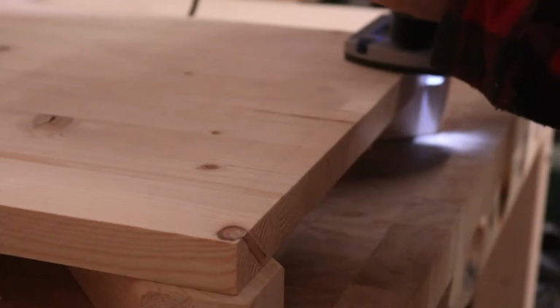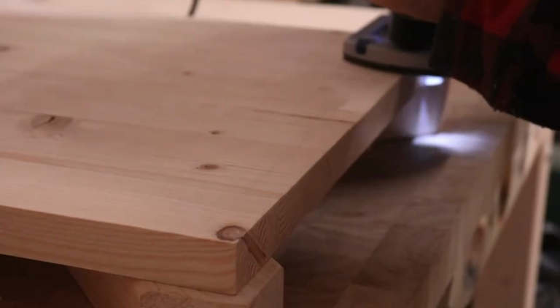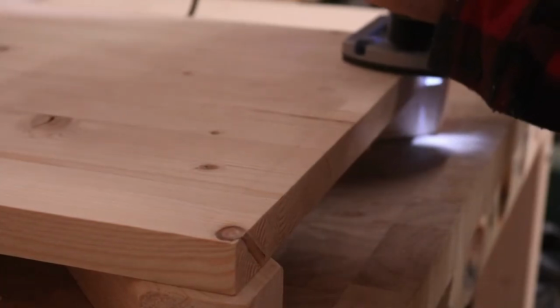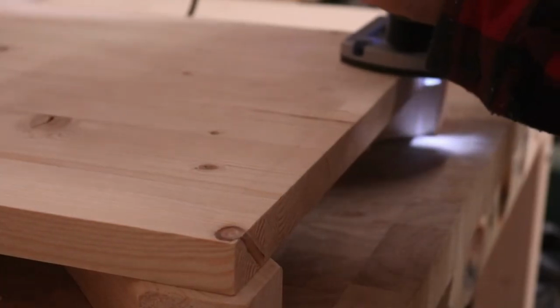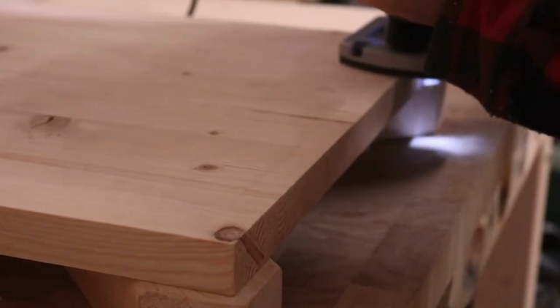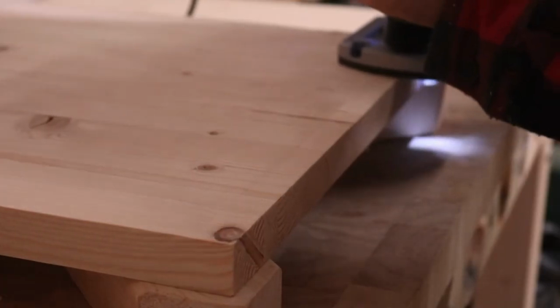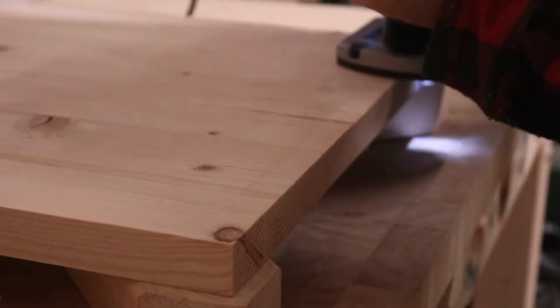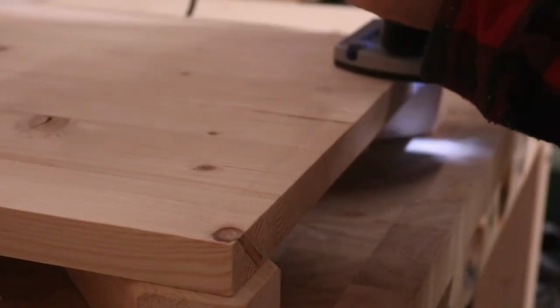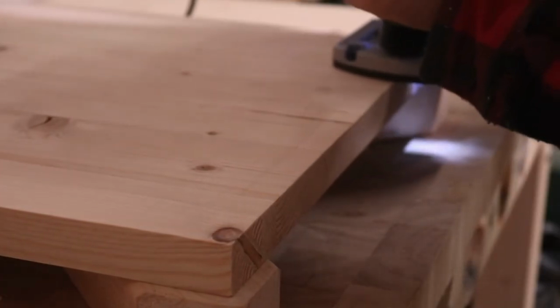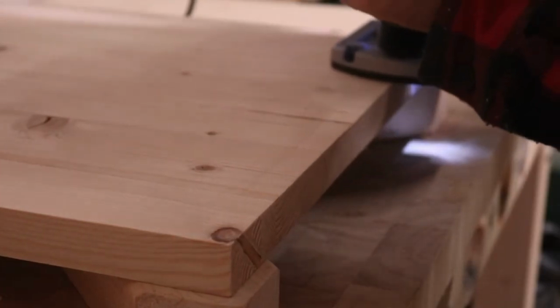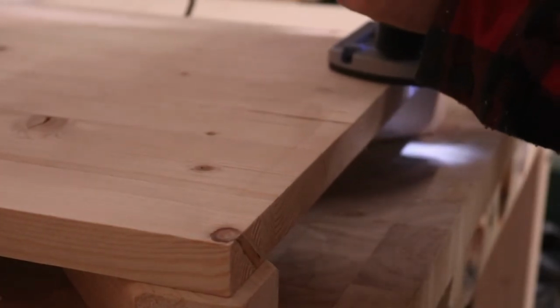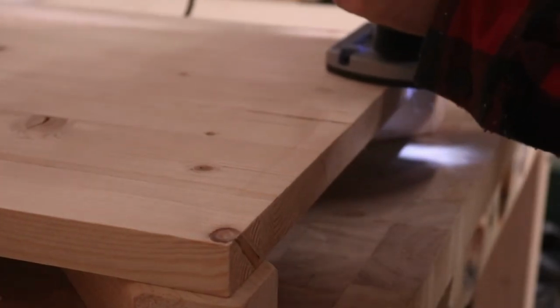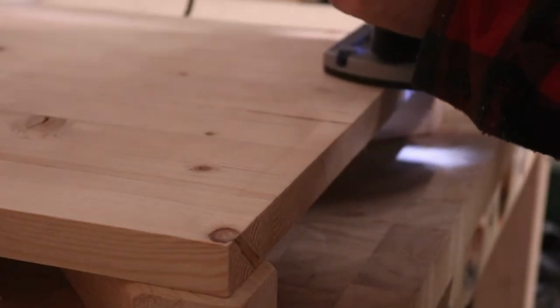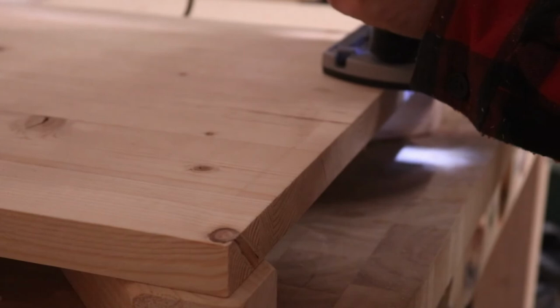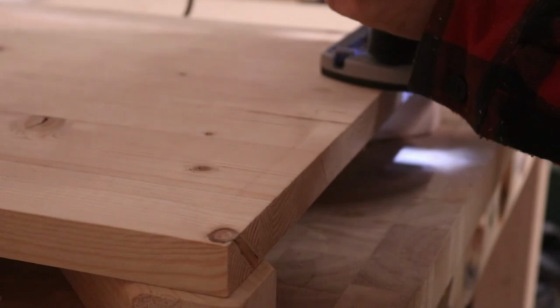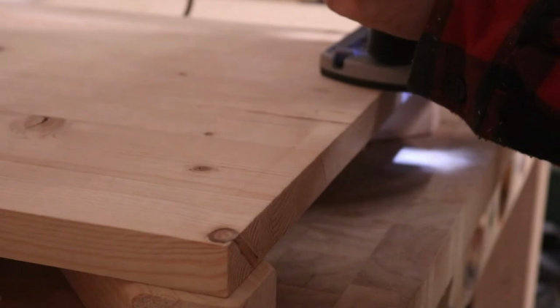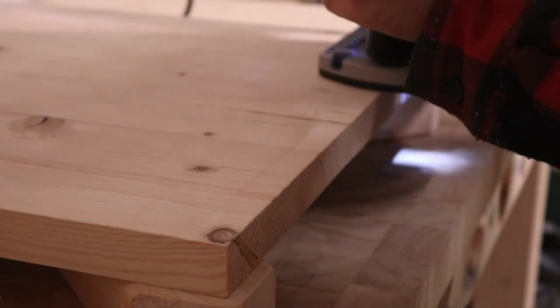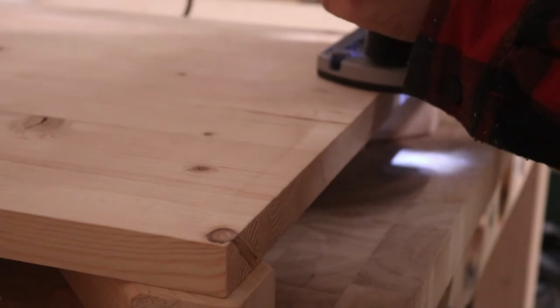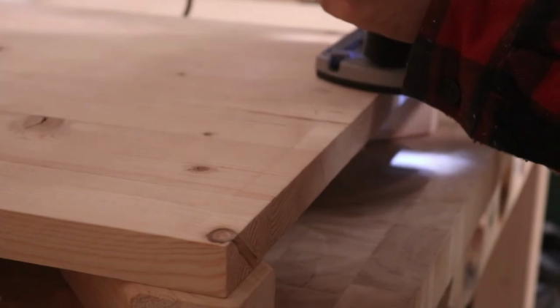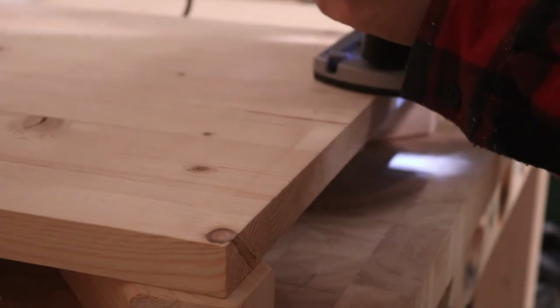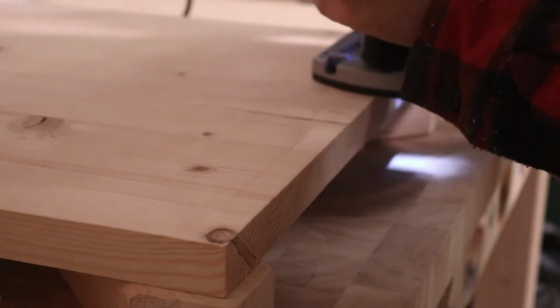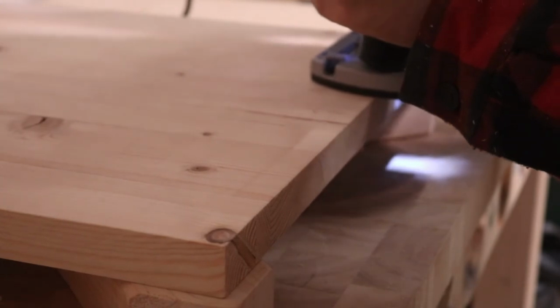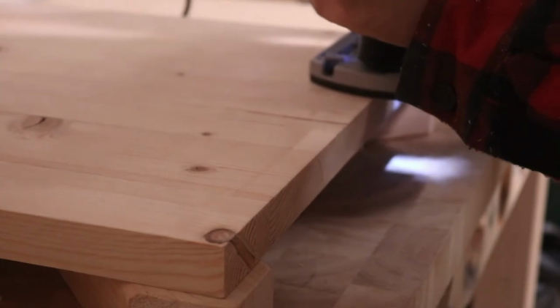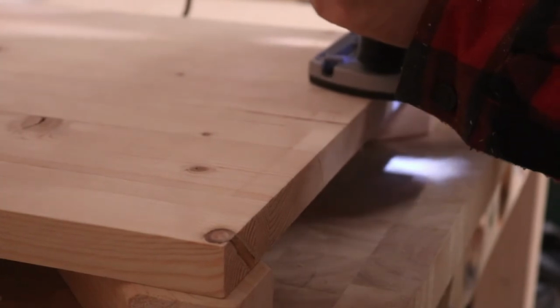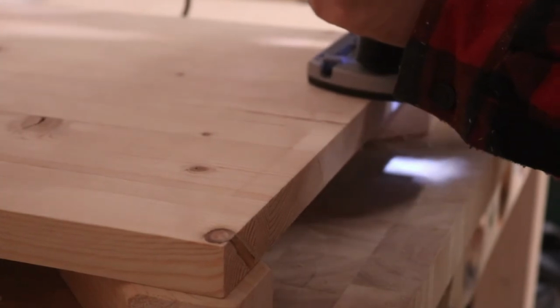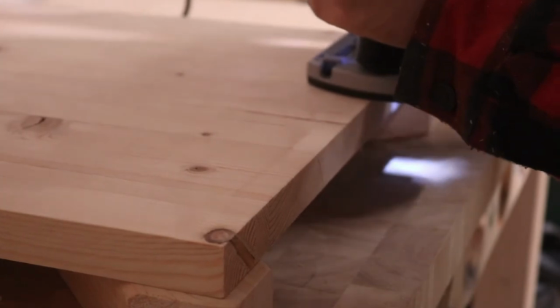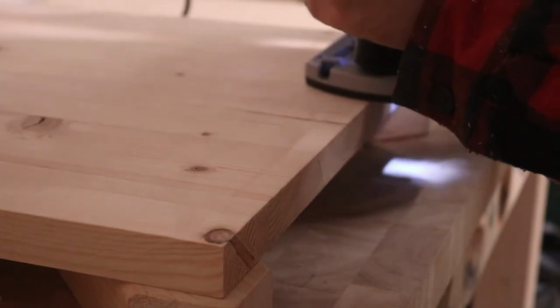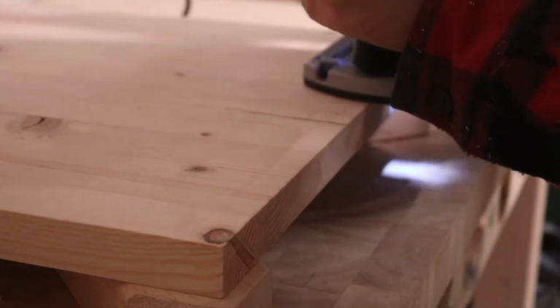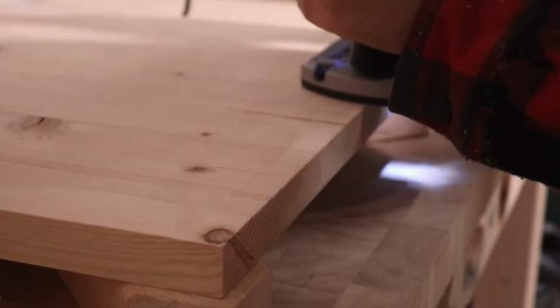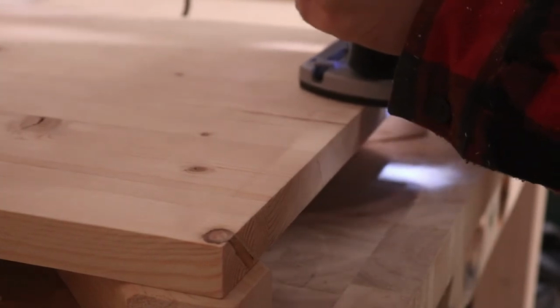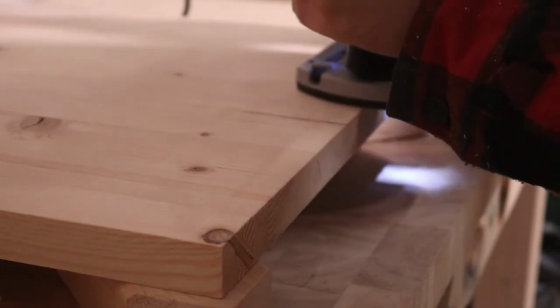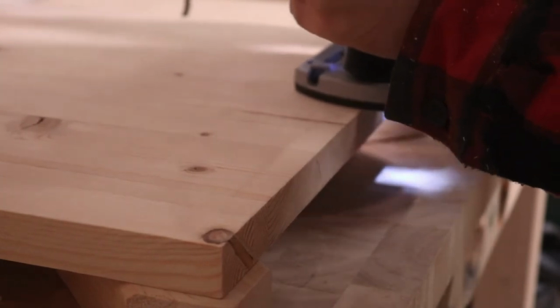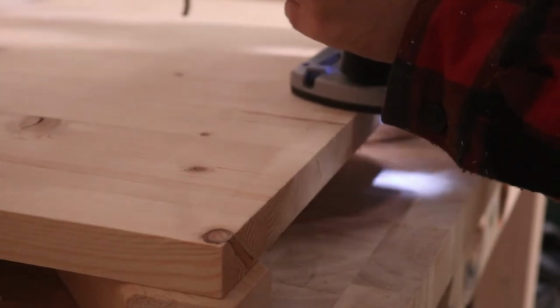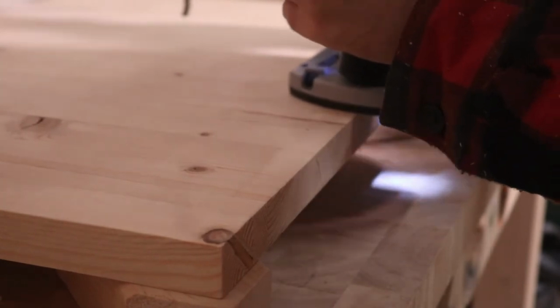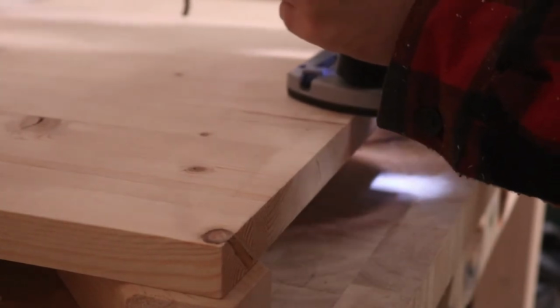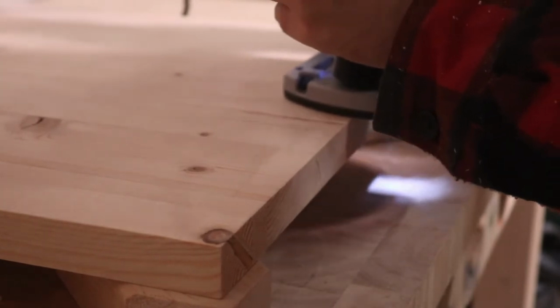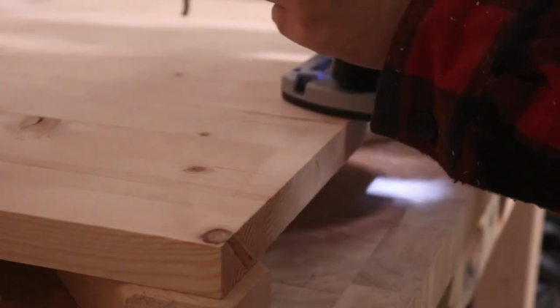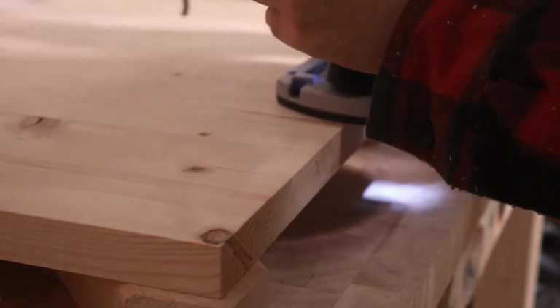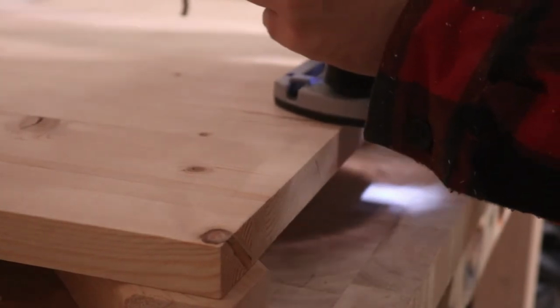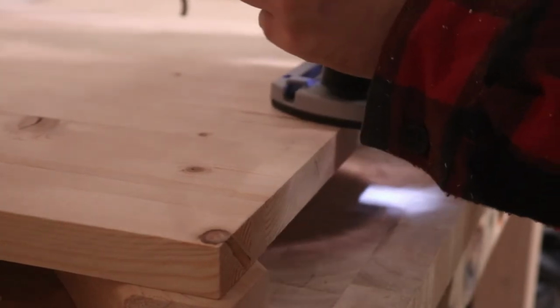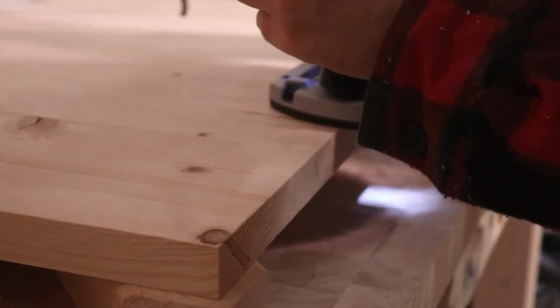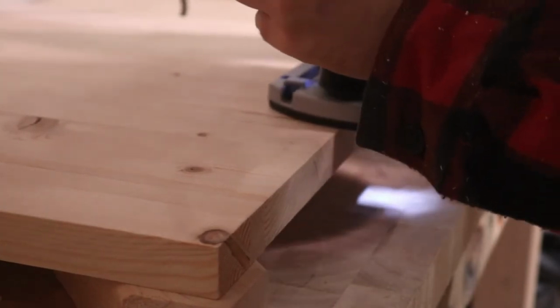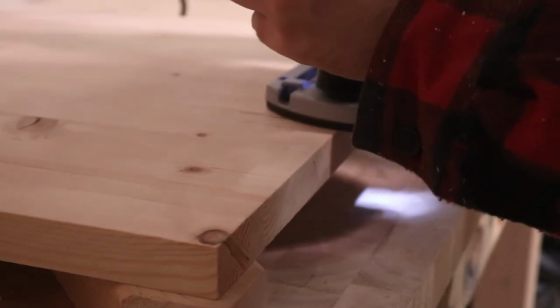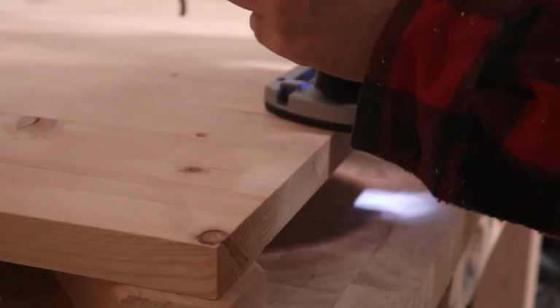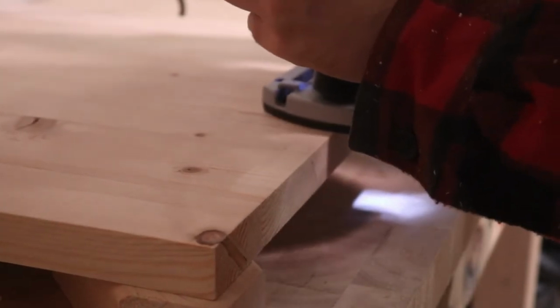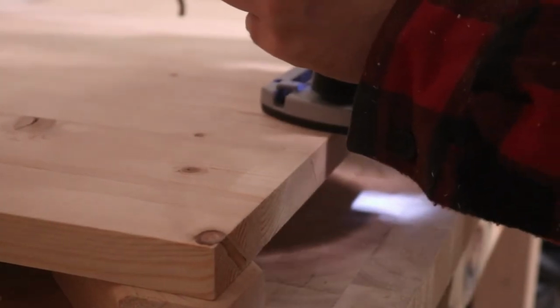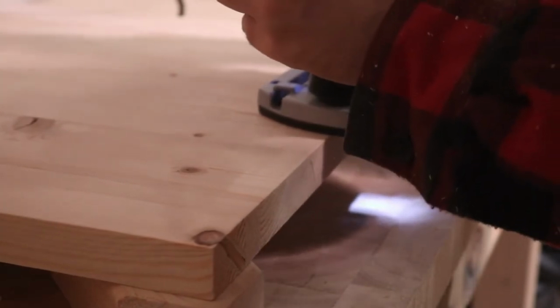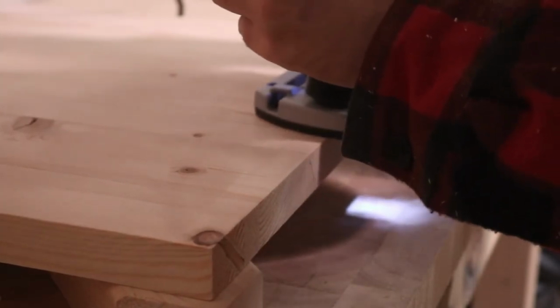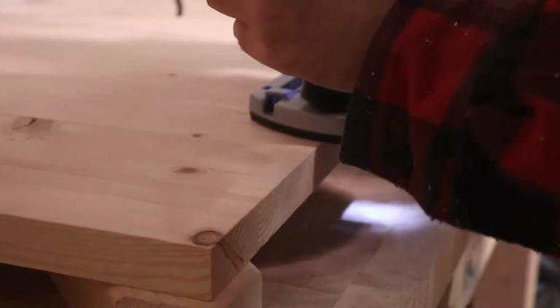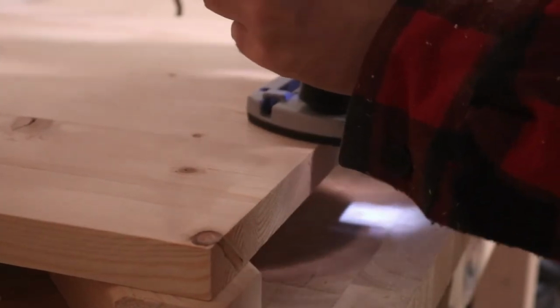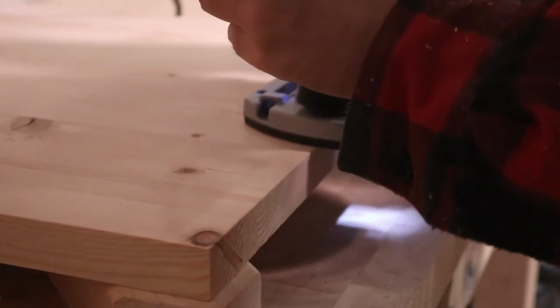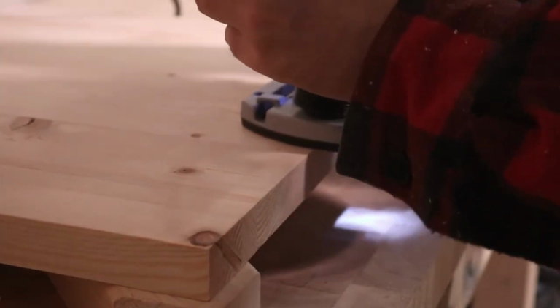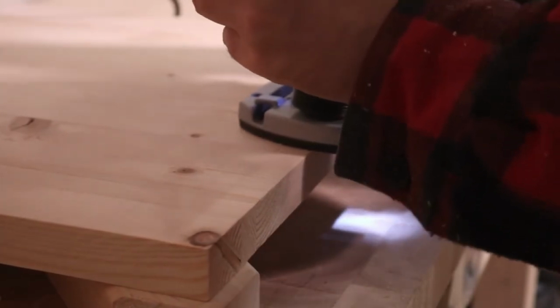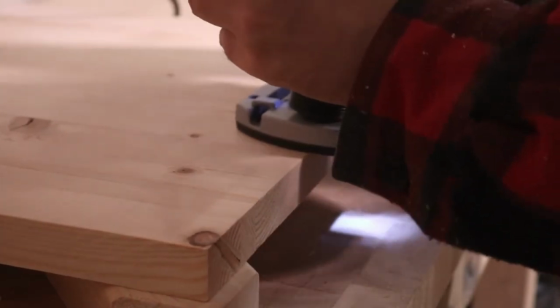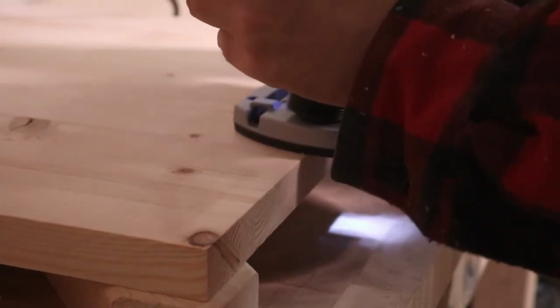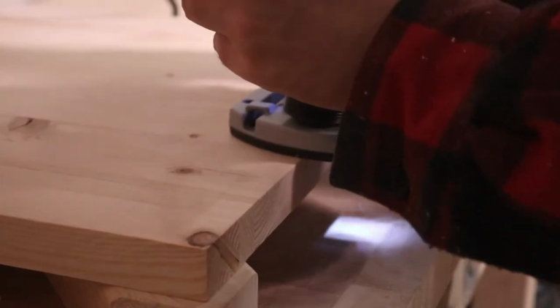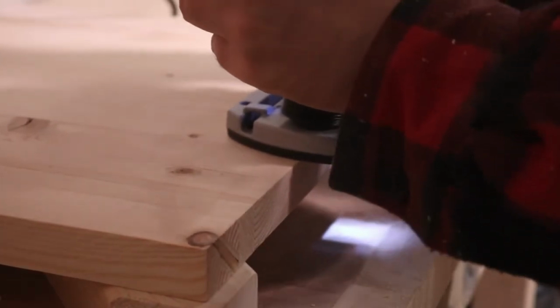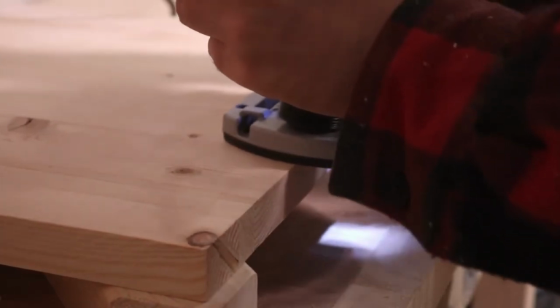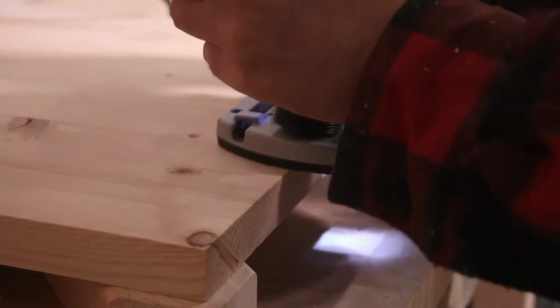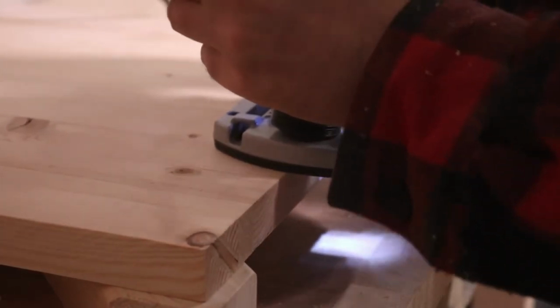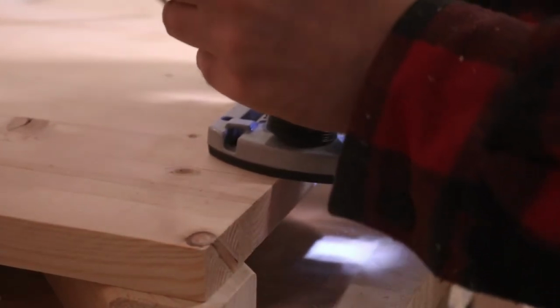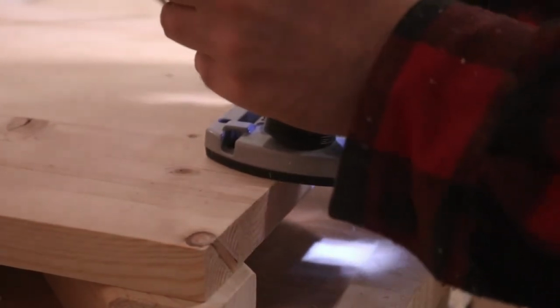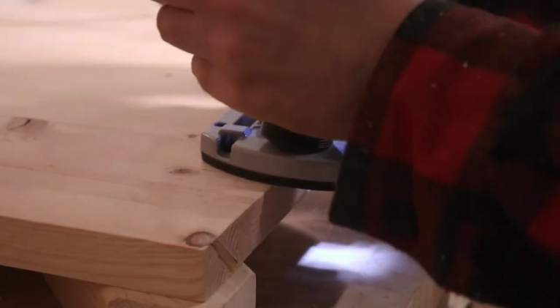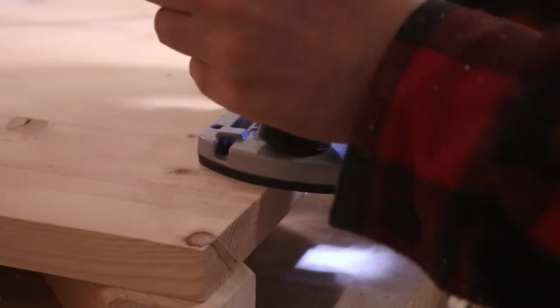I rounded over all the edges of the table and finished it with a thick coat of protective tung oil.